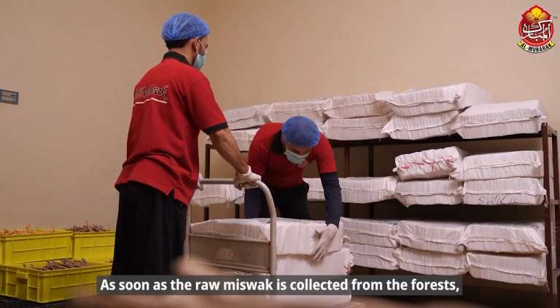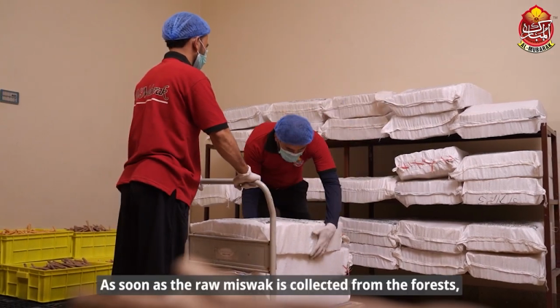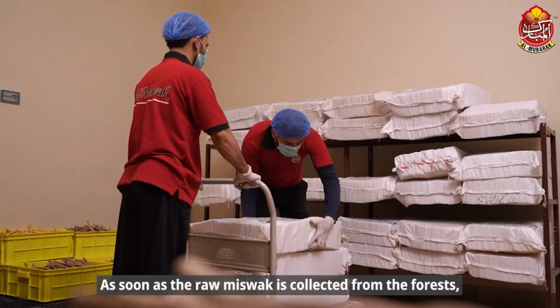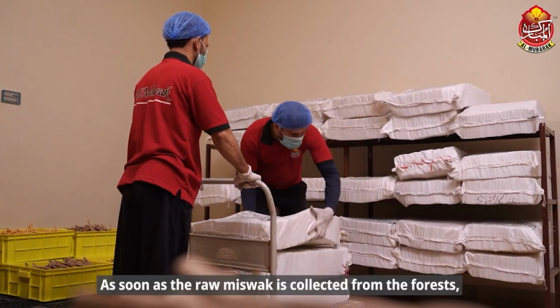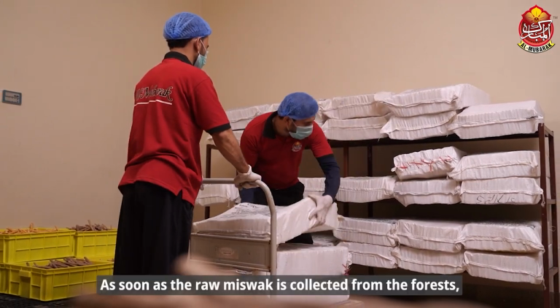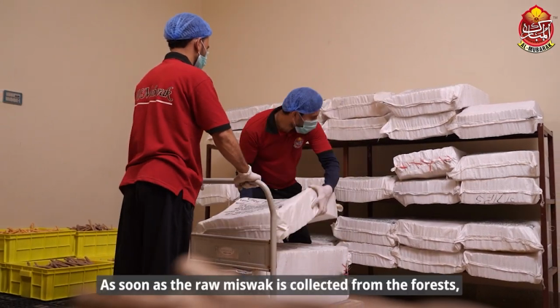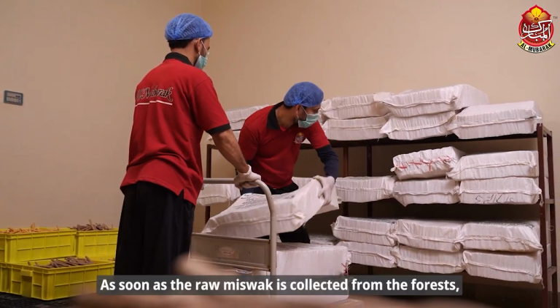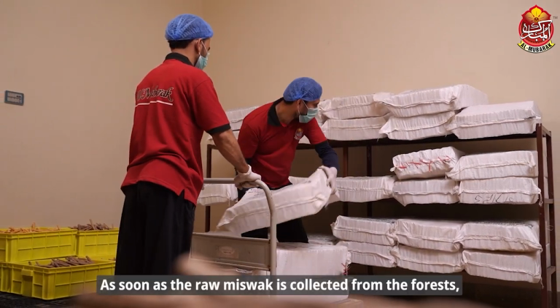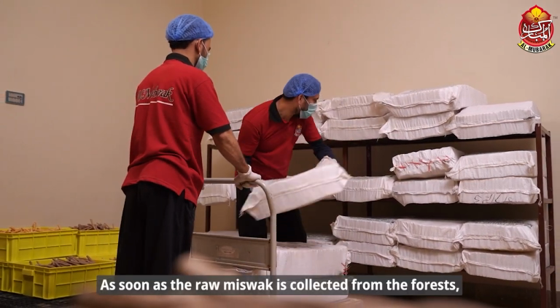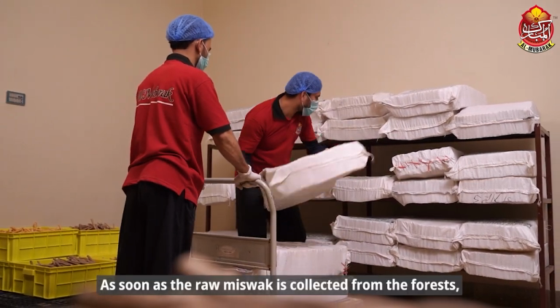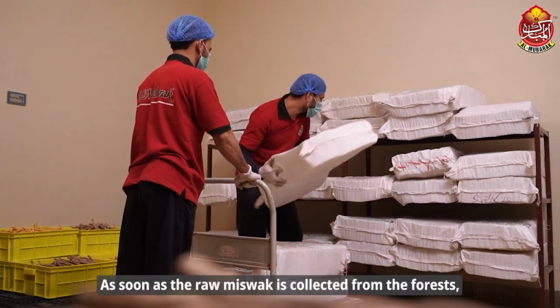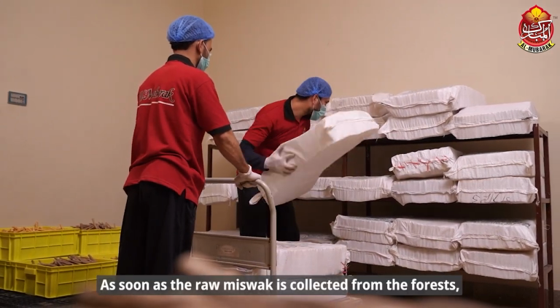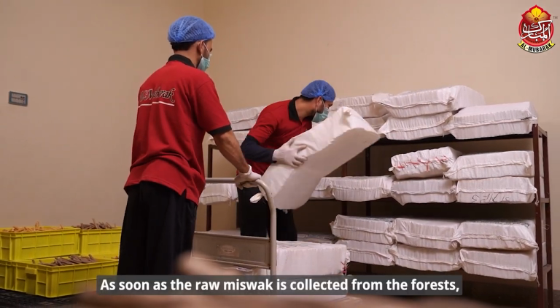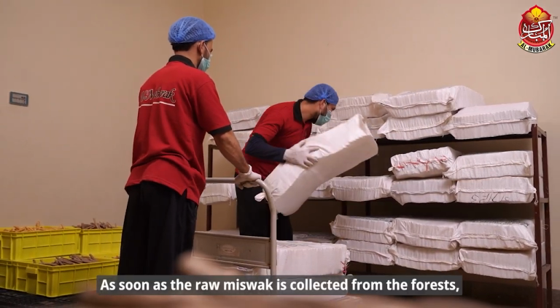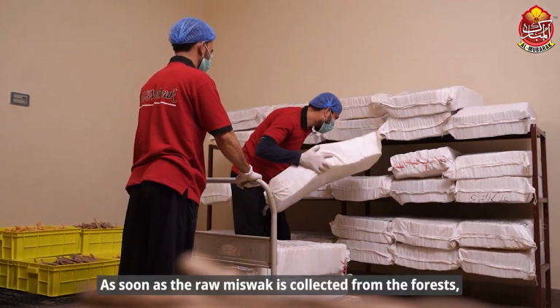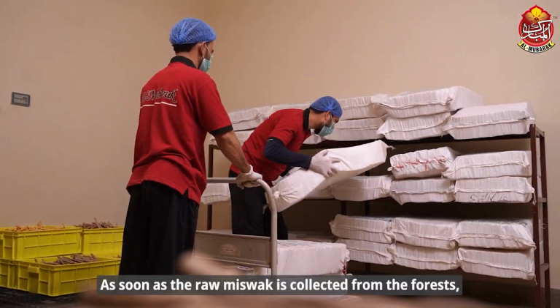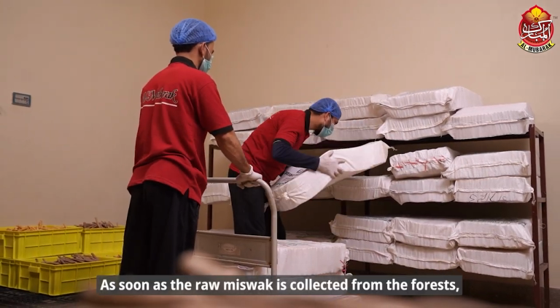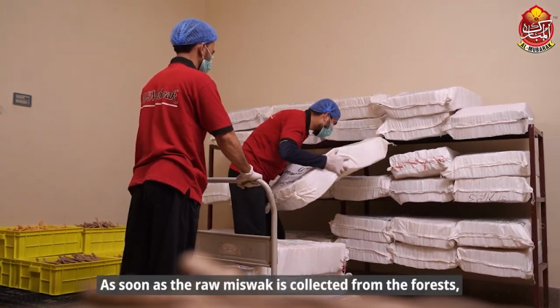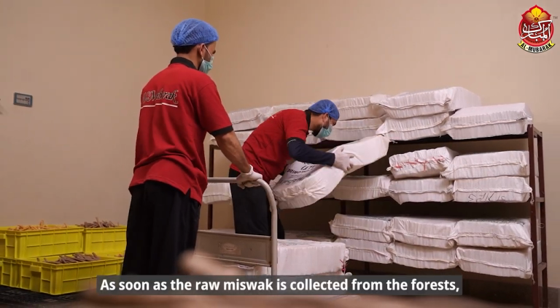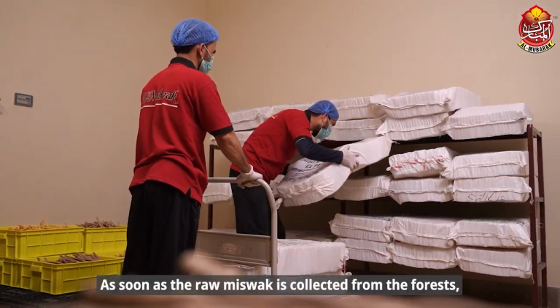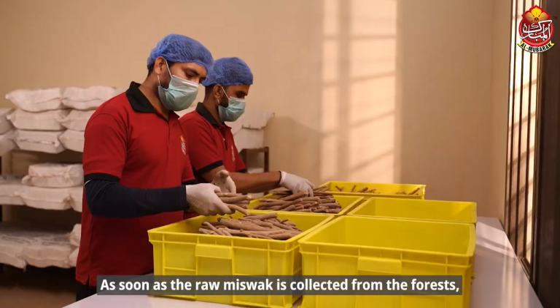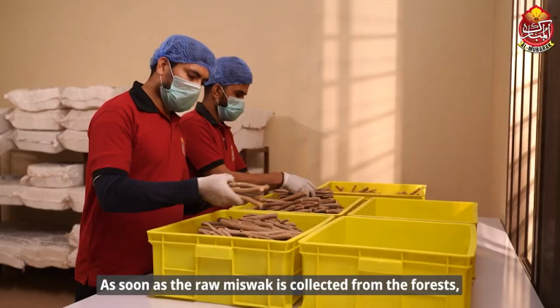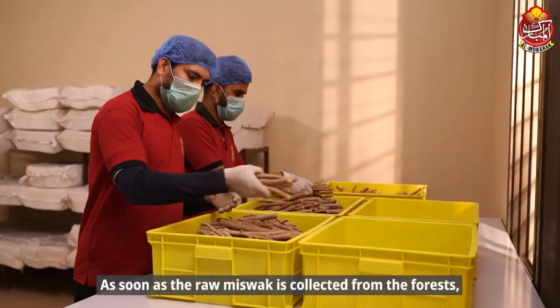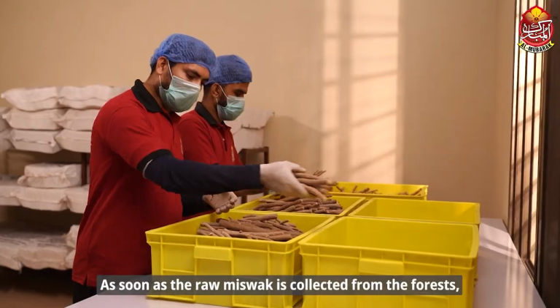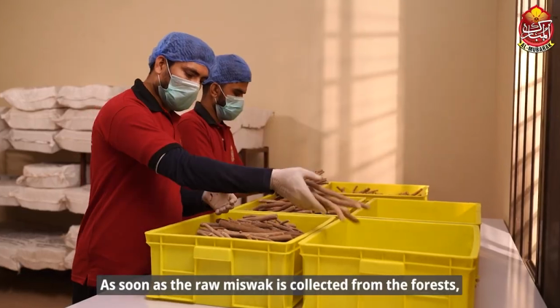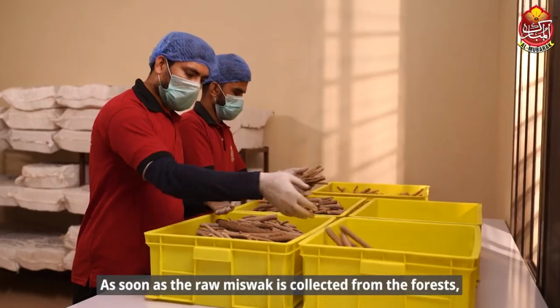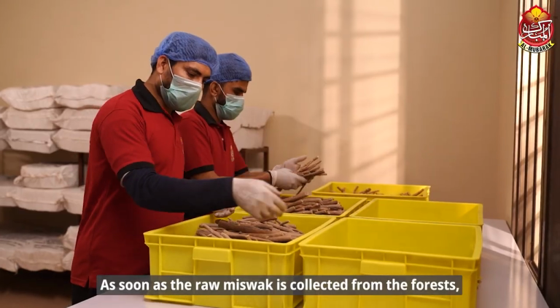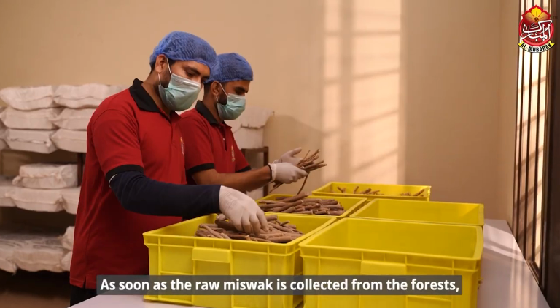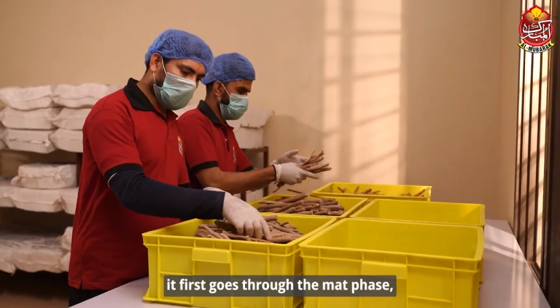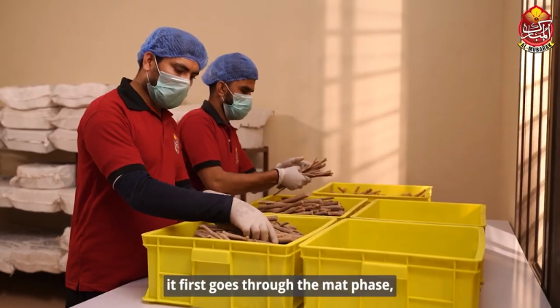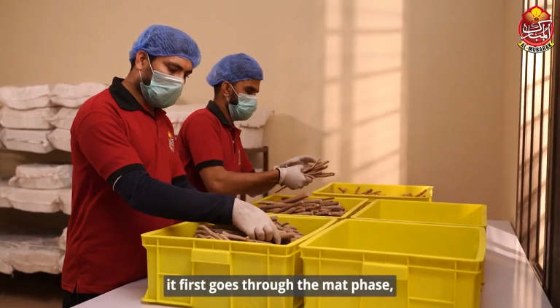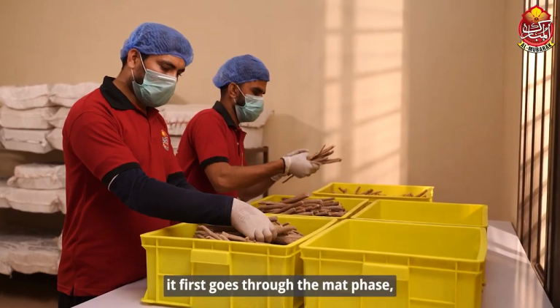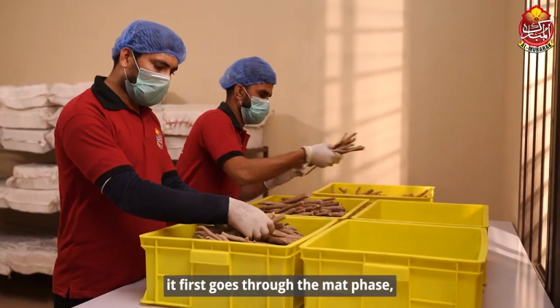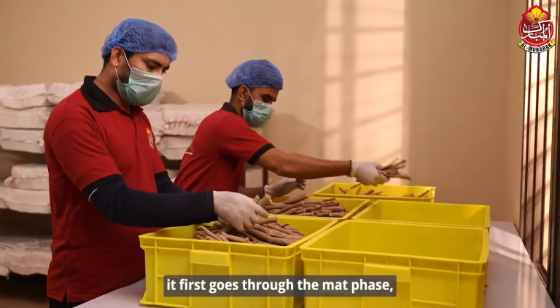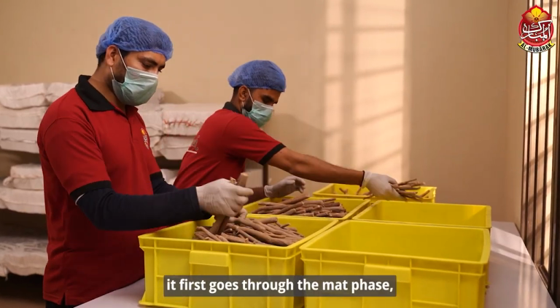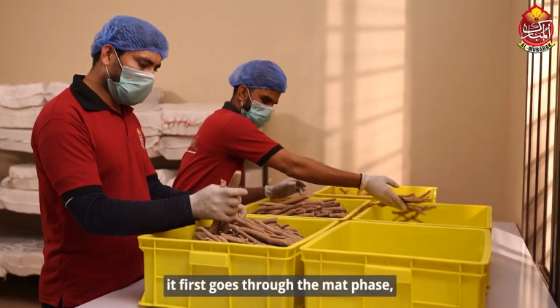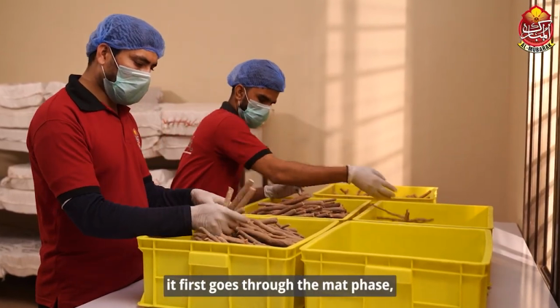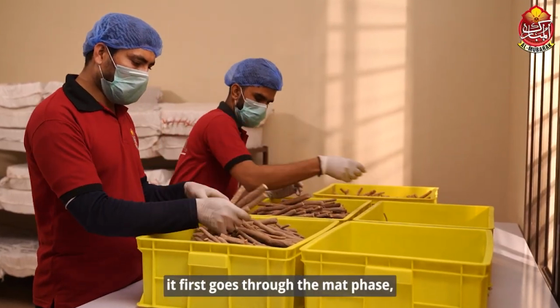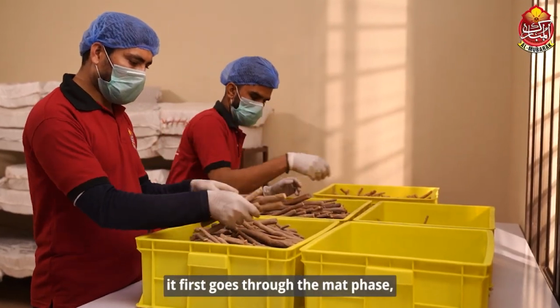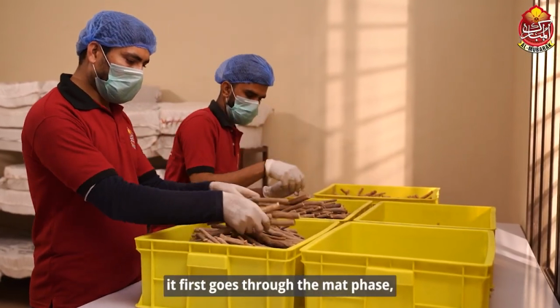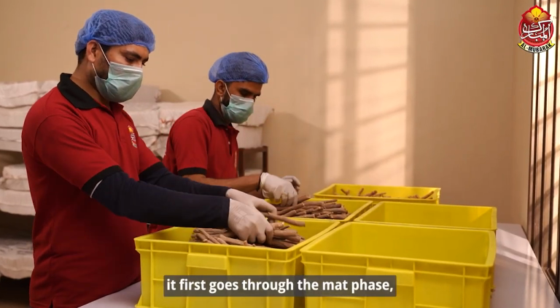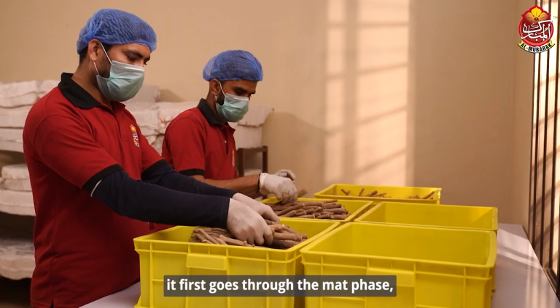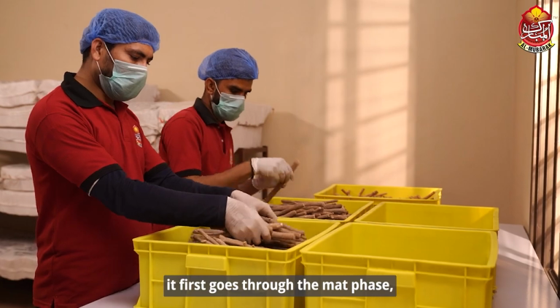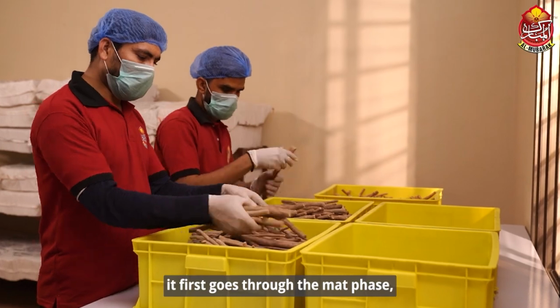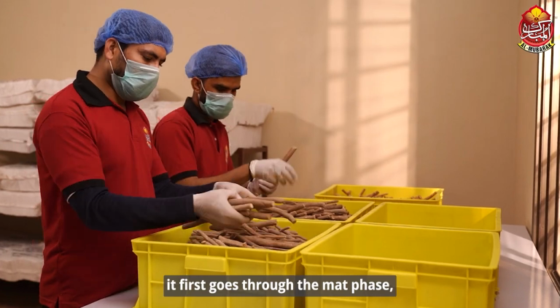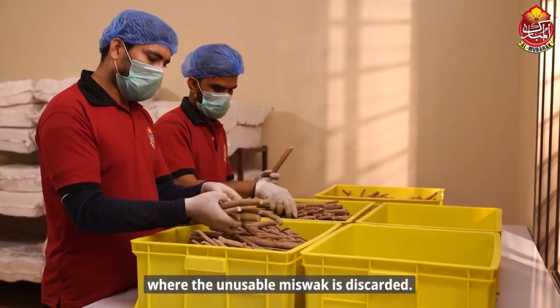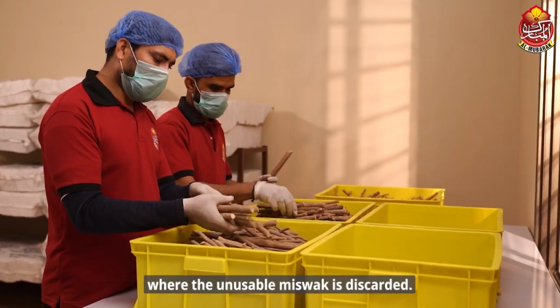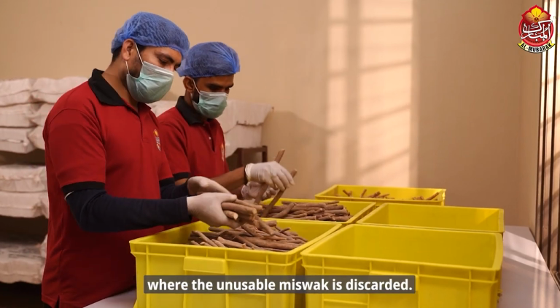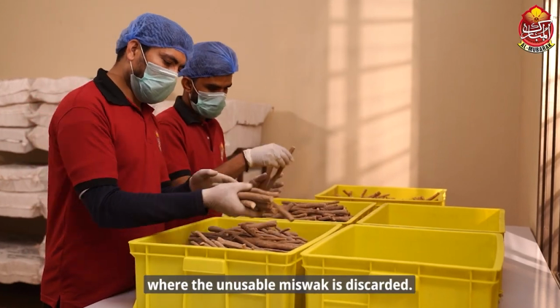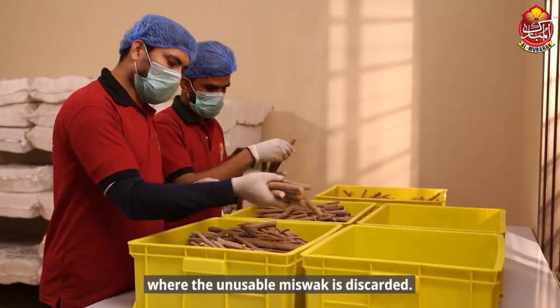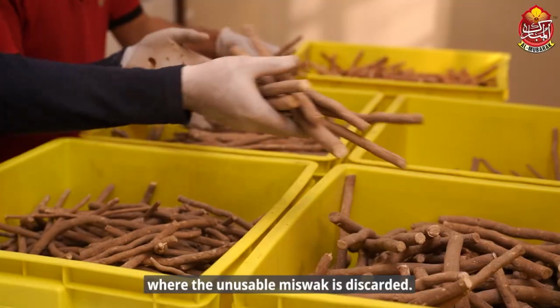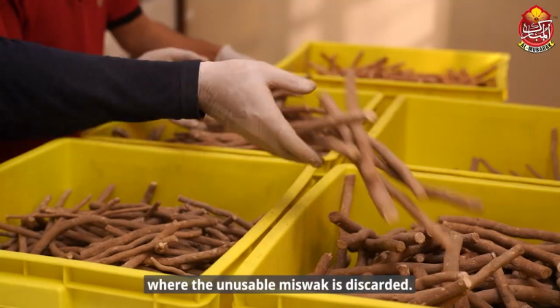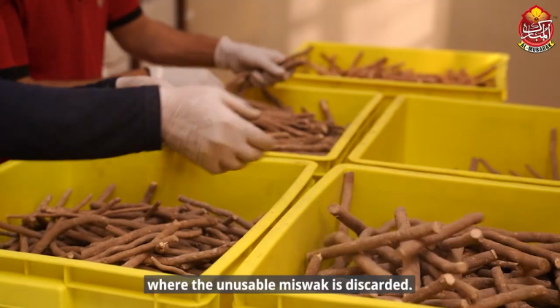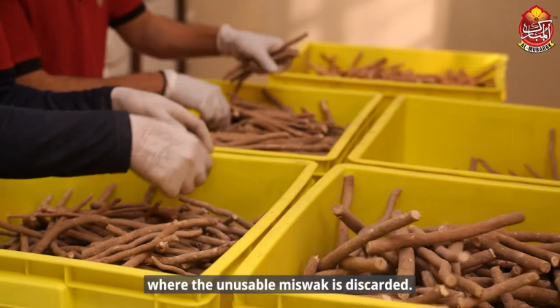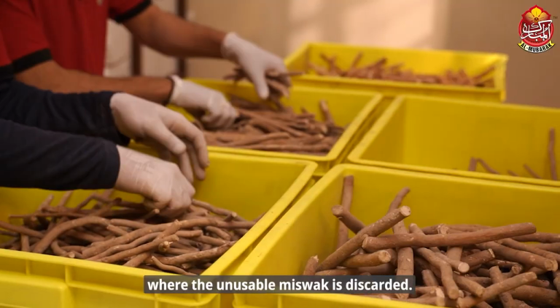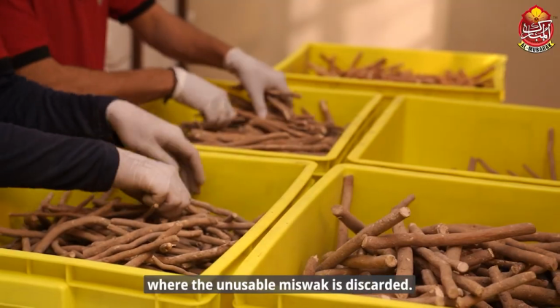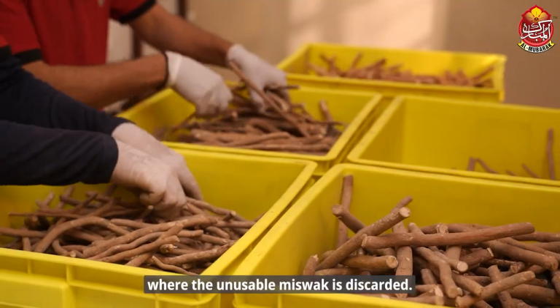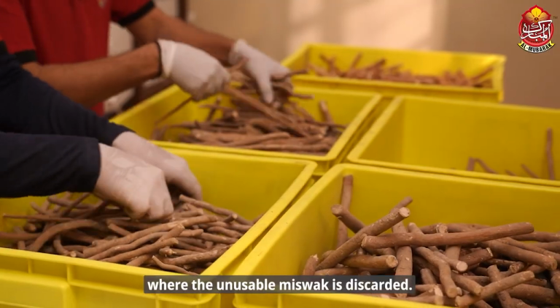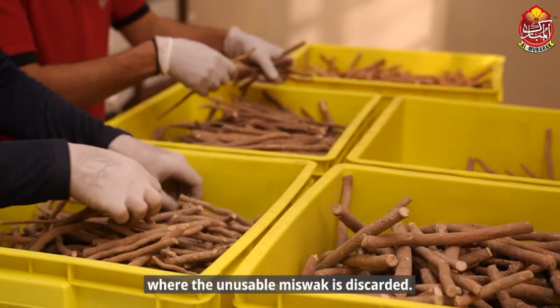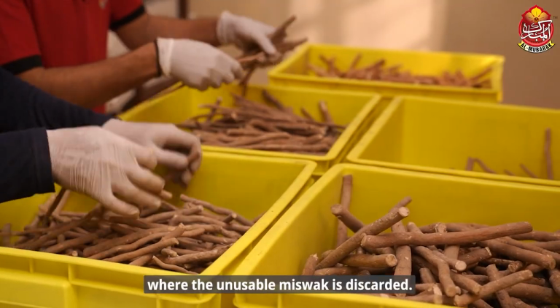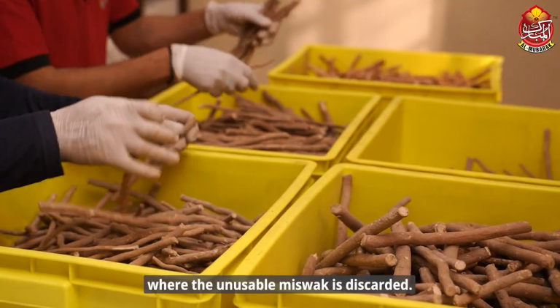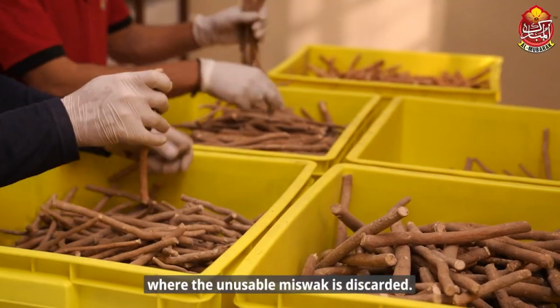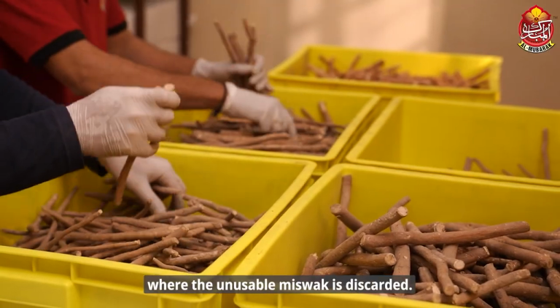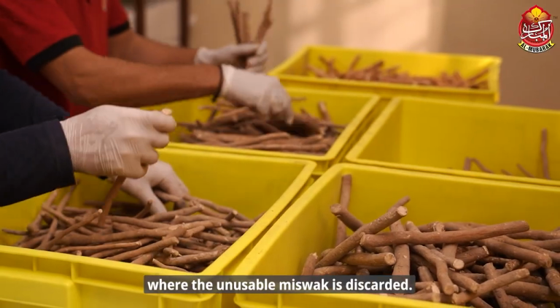As soon as the raw miswaq is collected from the forest, it first goes through the mat phase where the unusable miswaq is discarded.